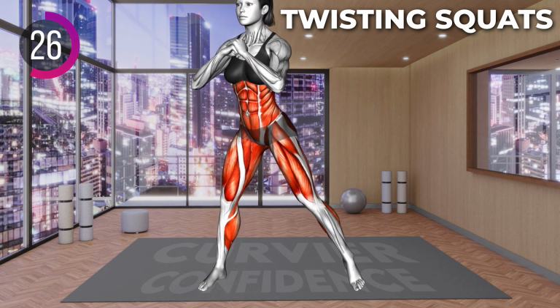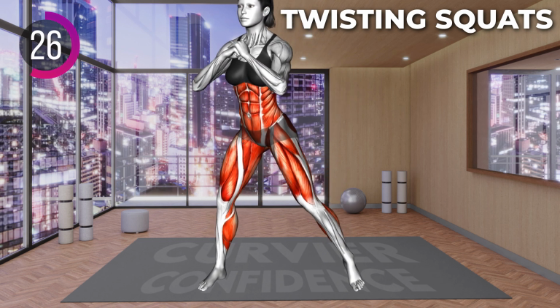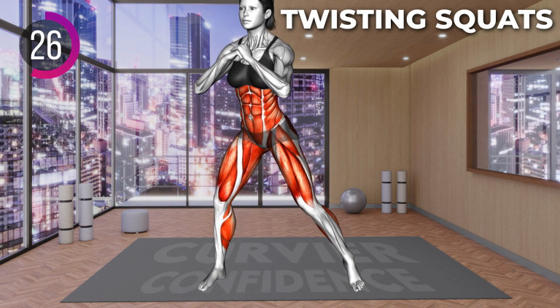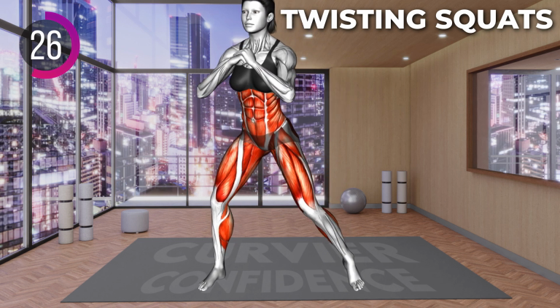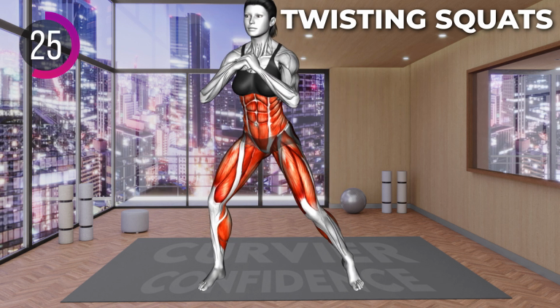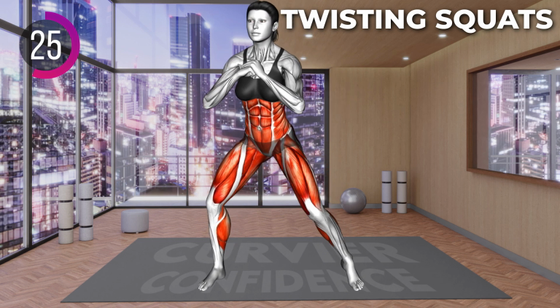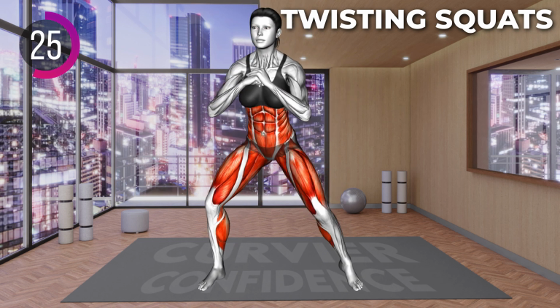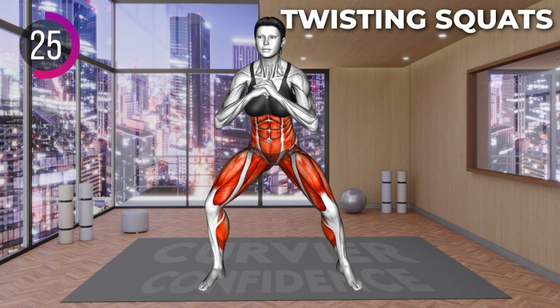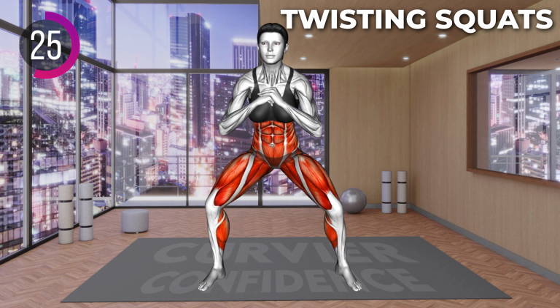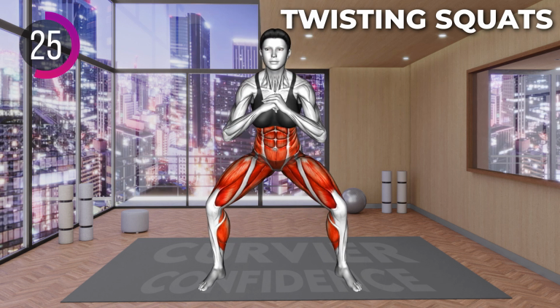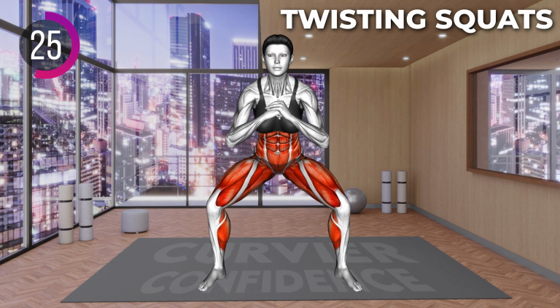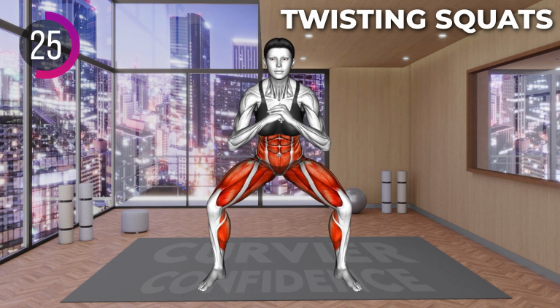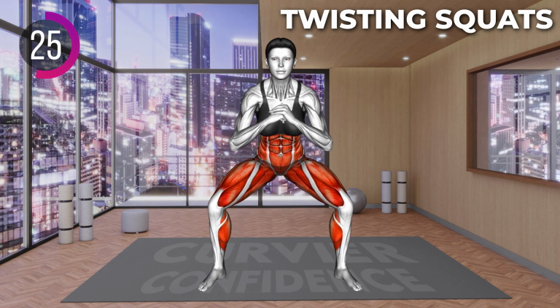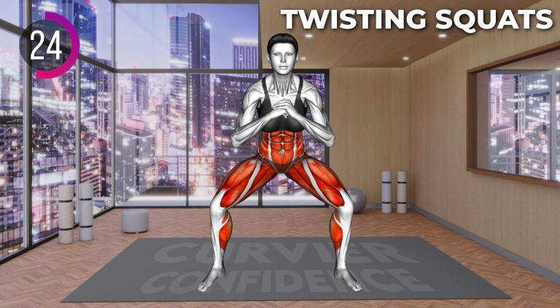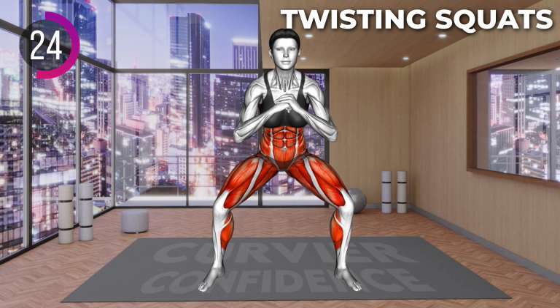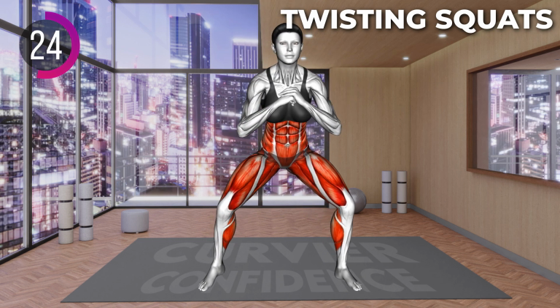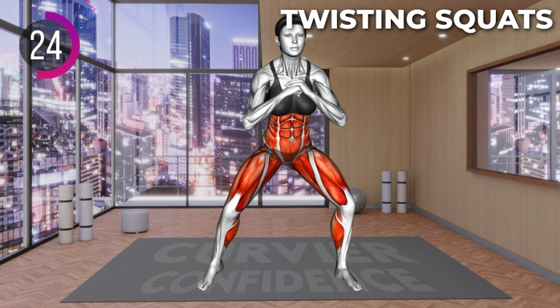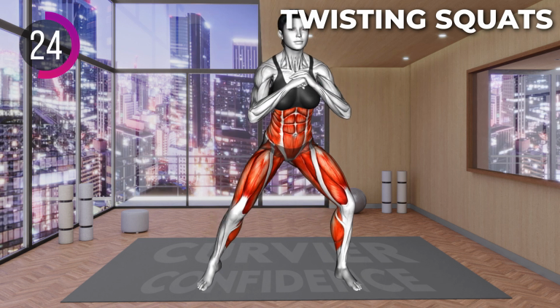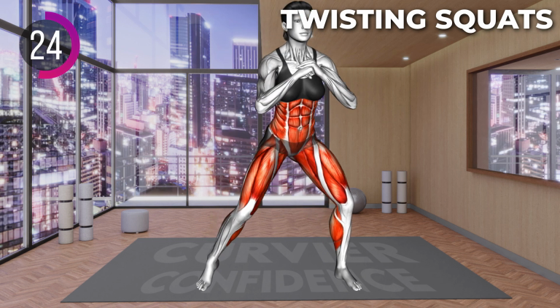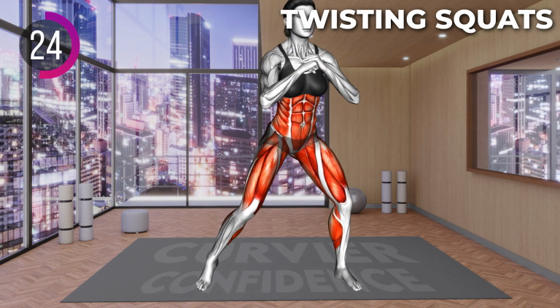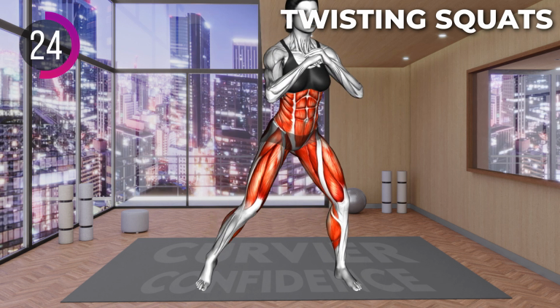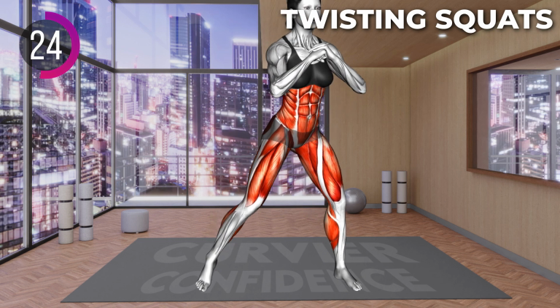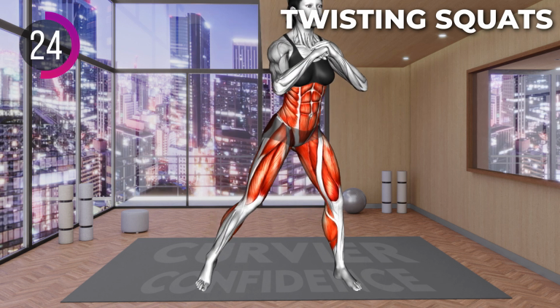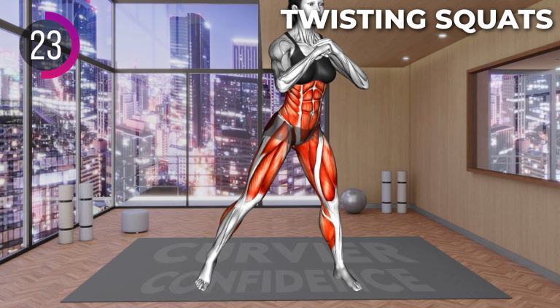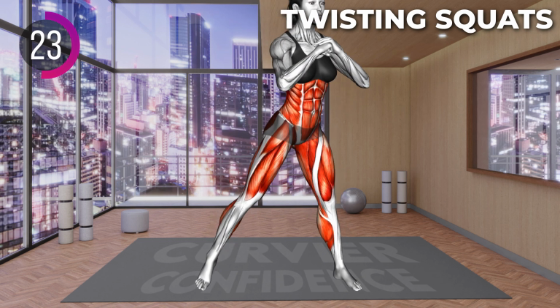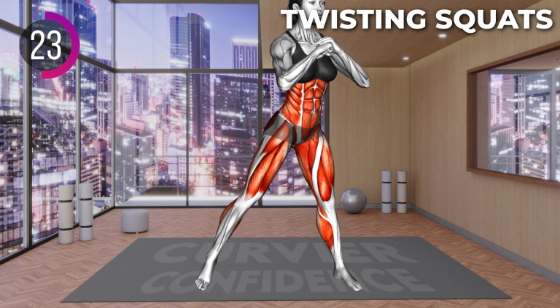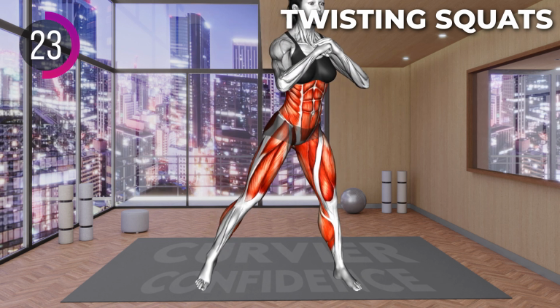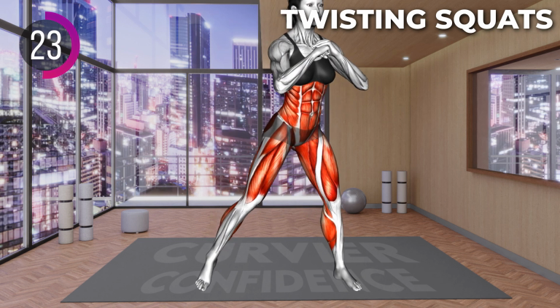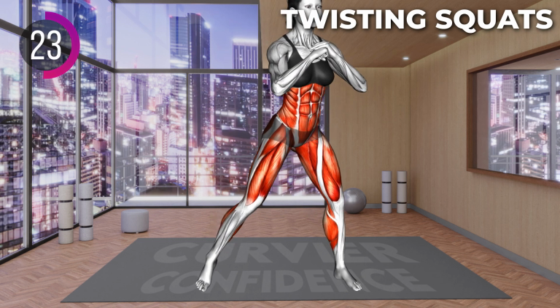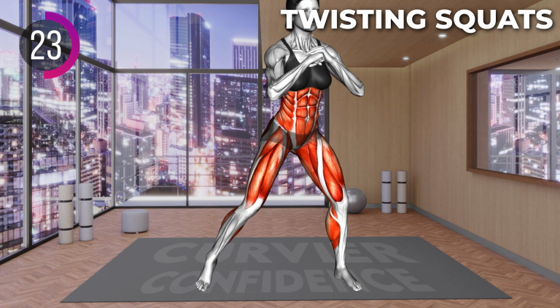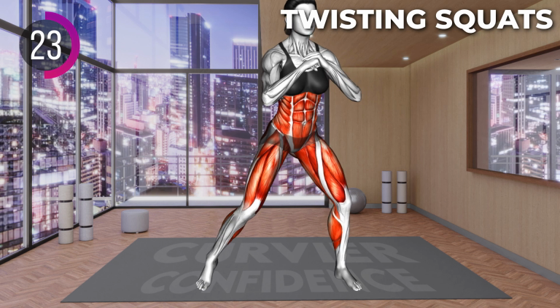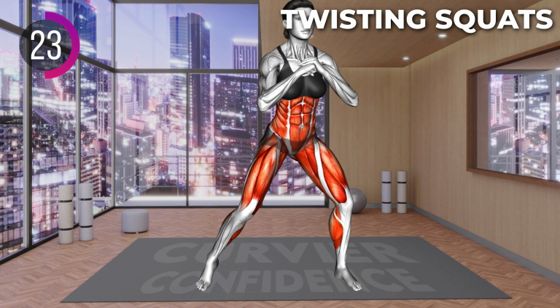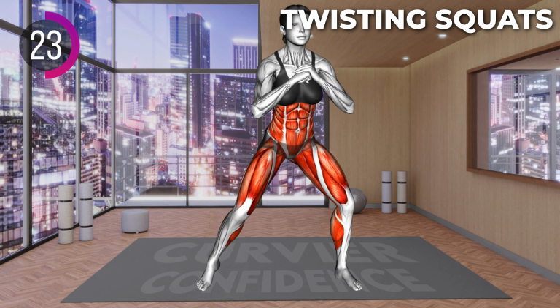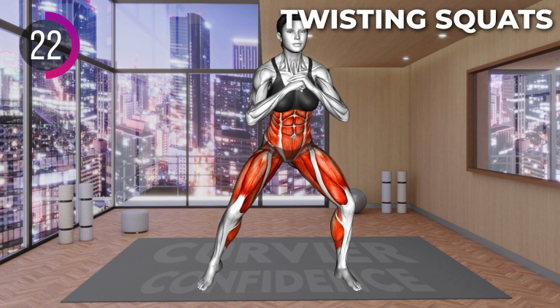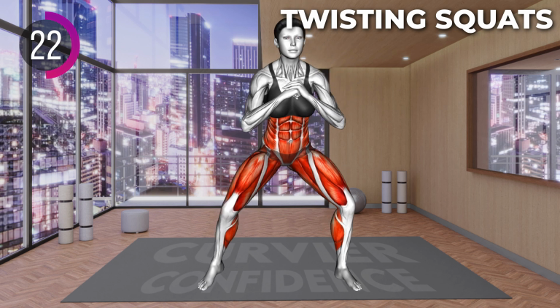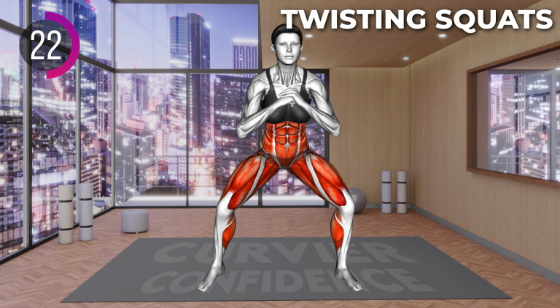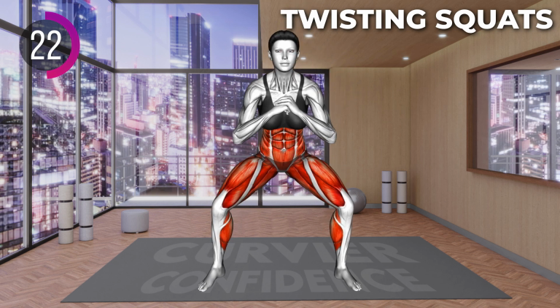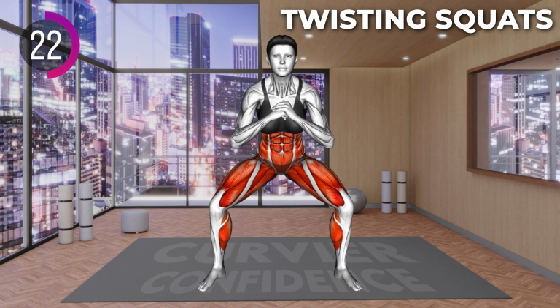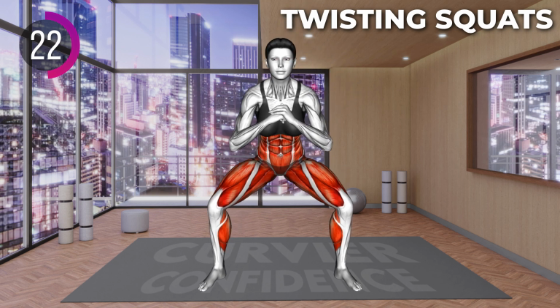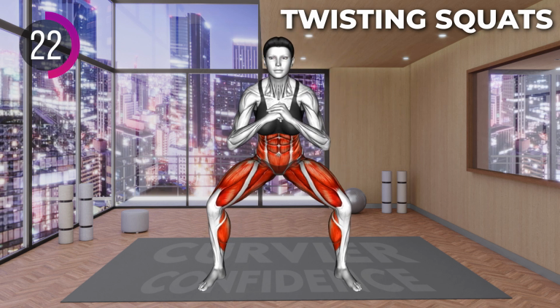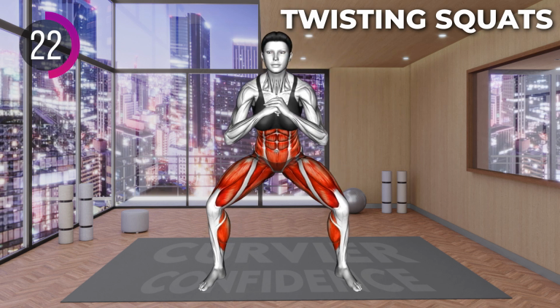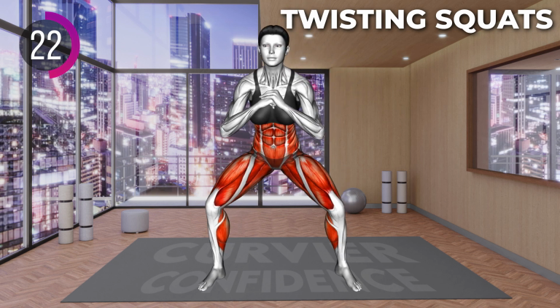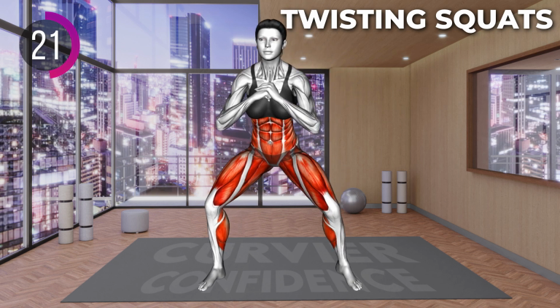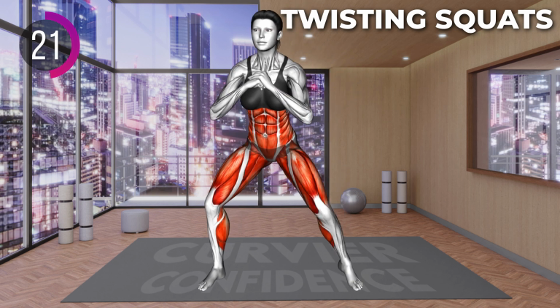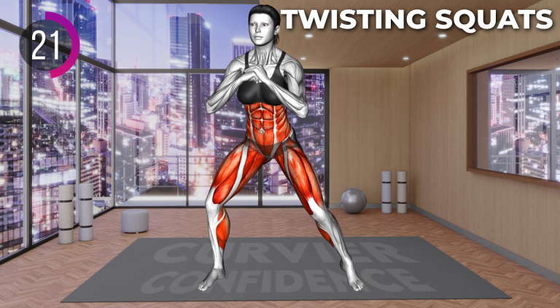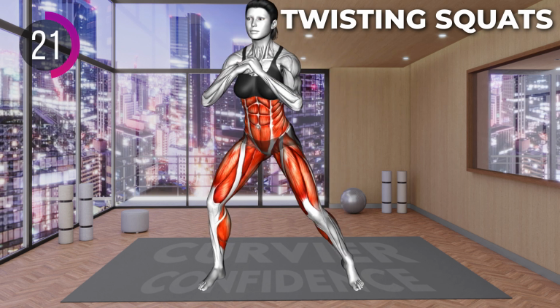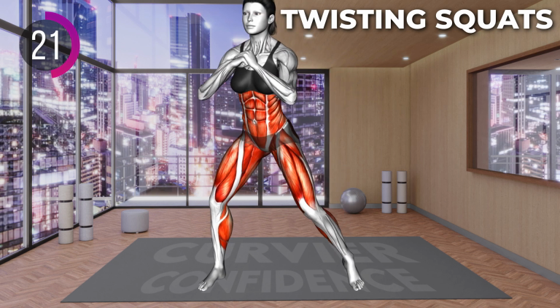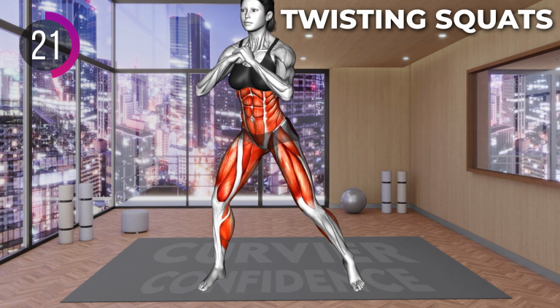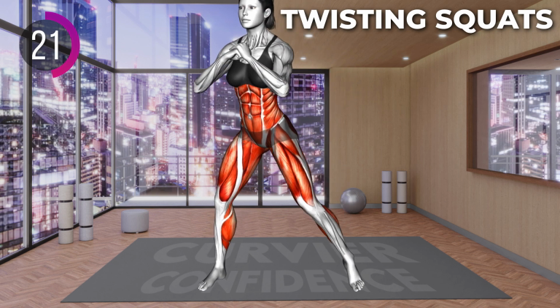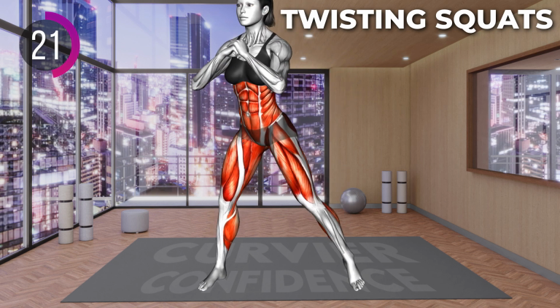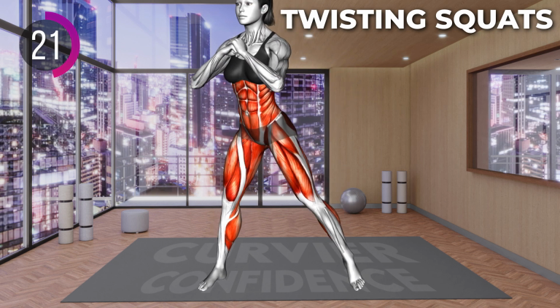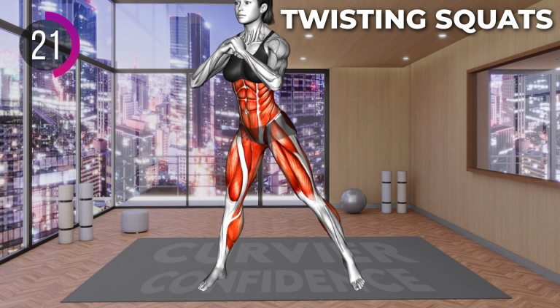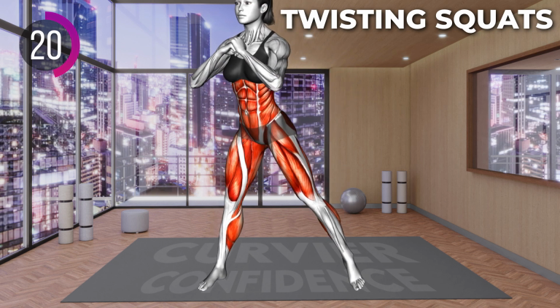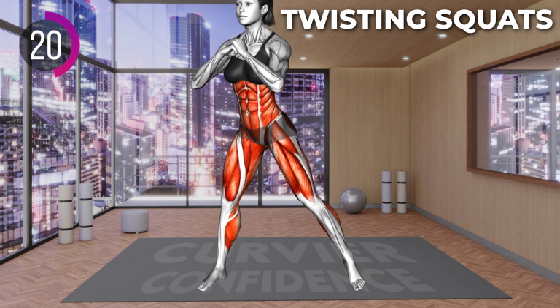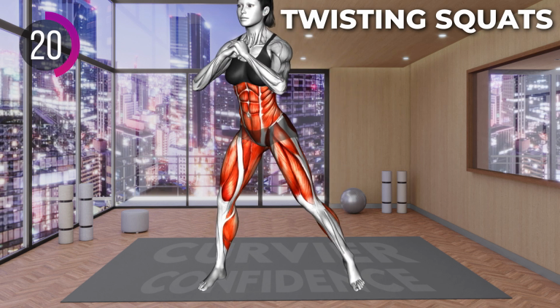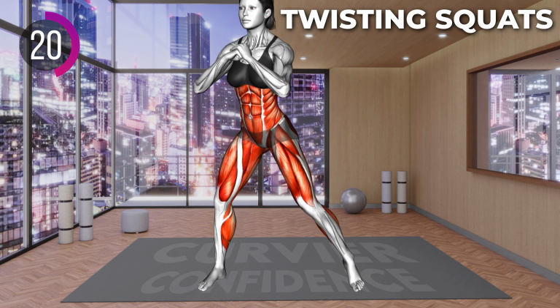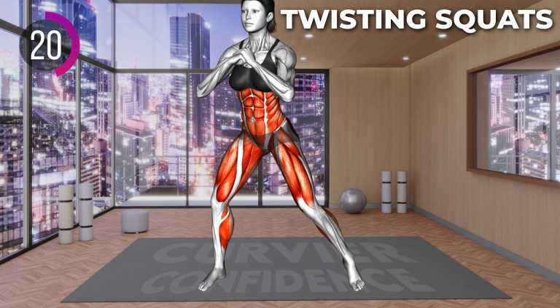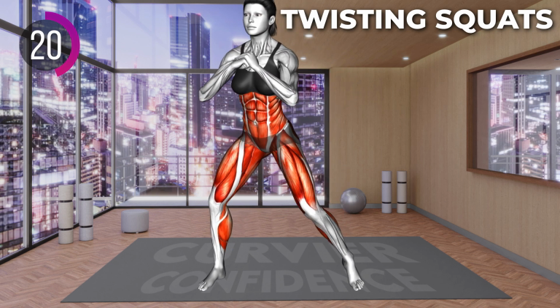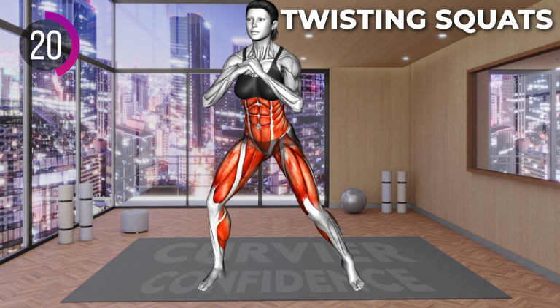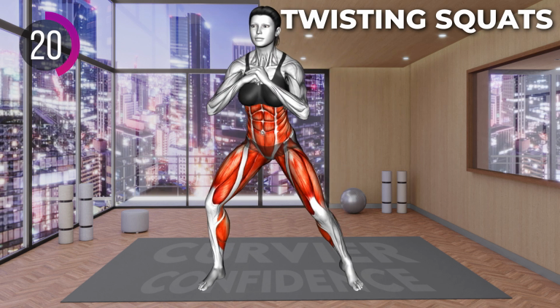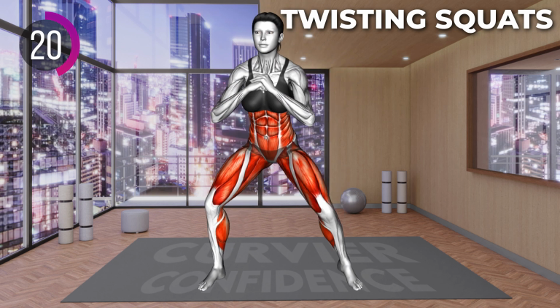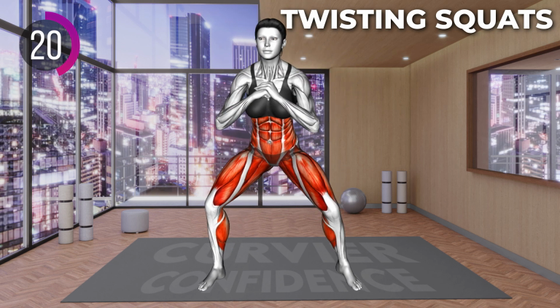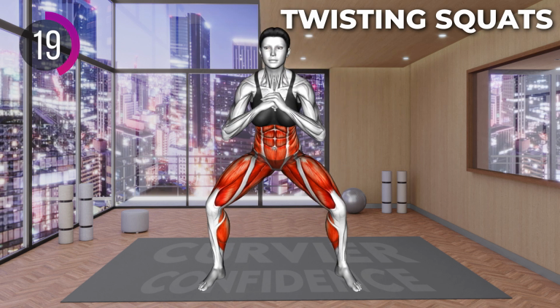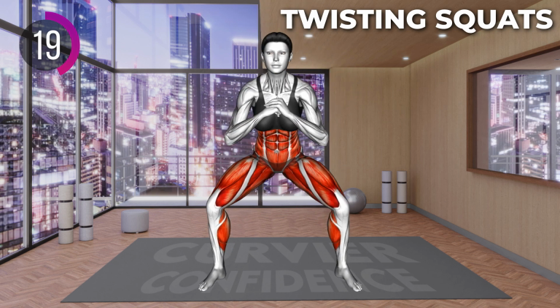rotate to the right, rotating on the ball of the left foot. Return to the squat and repeat.